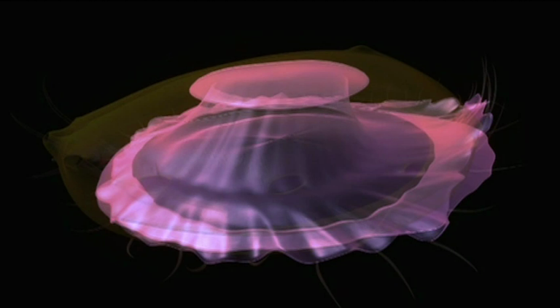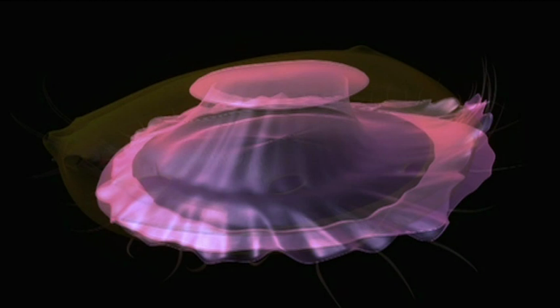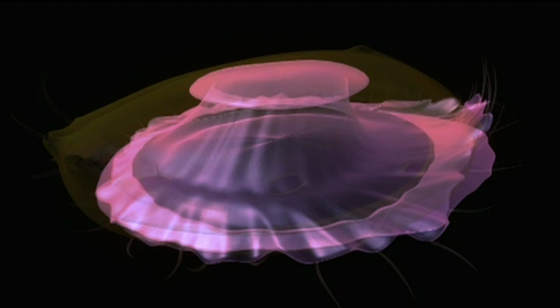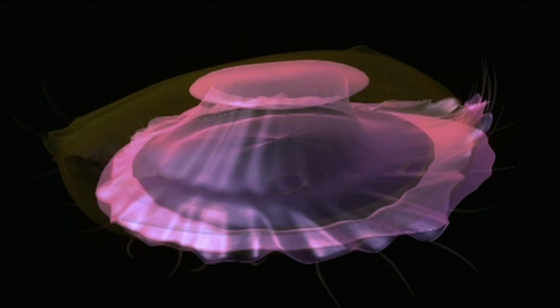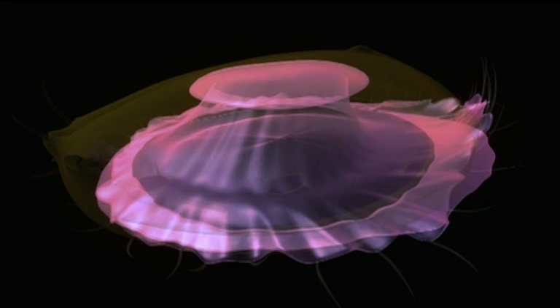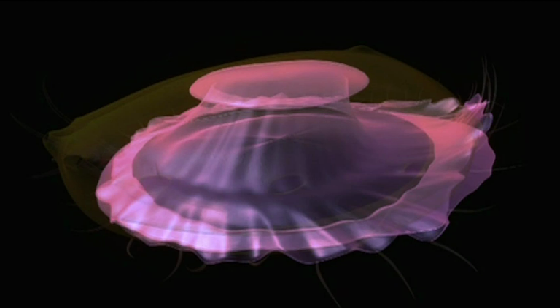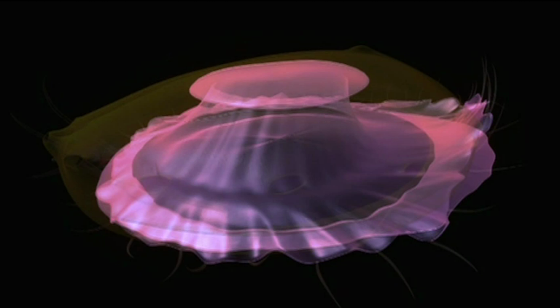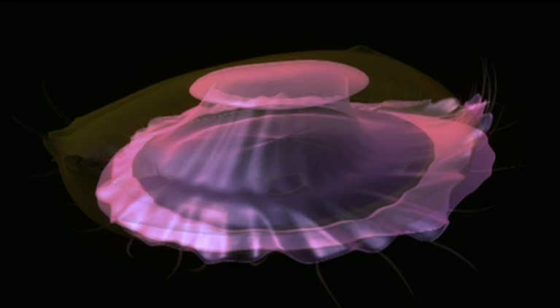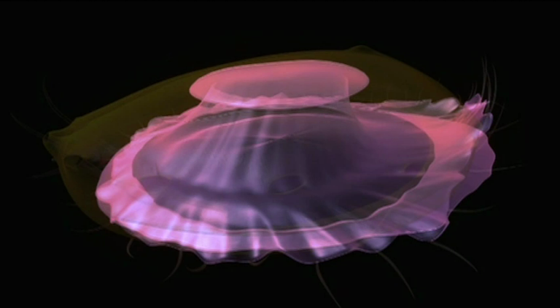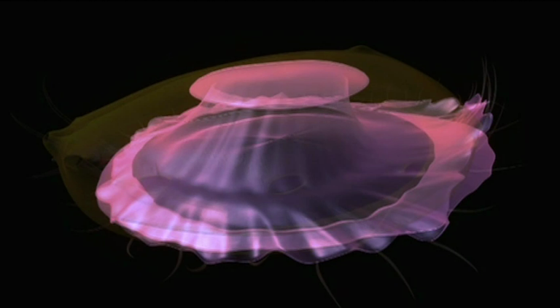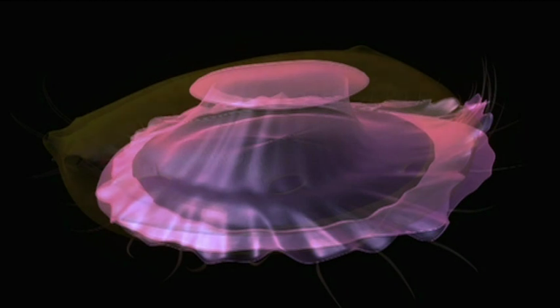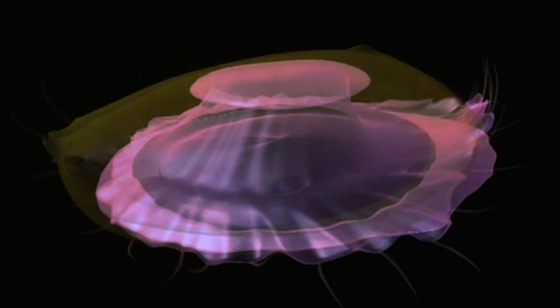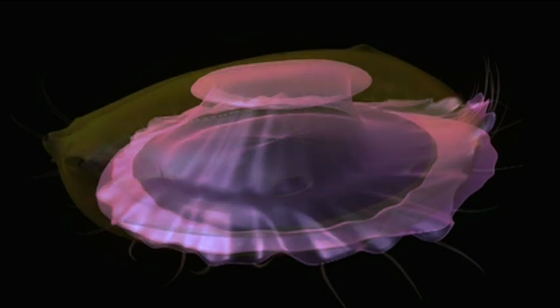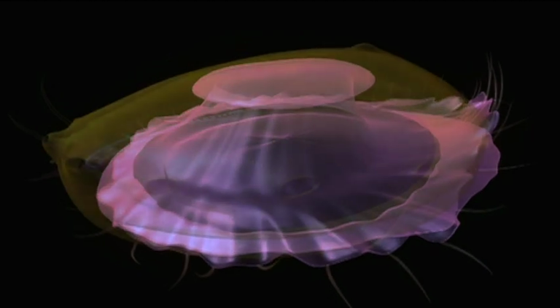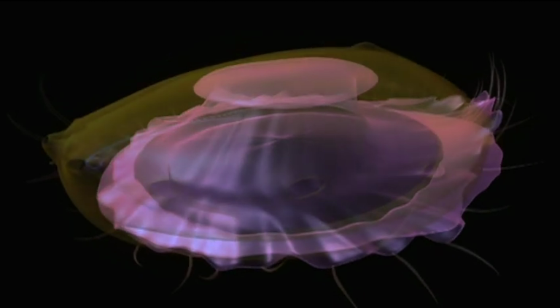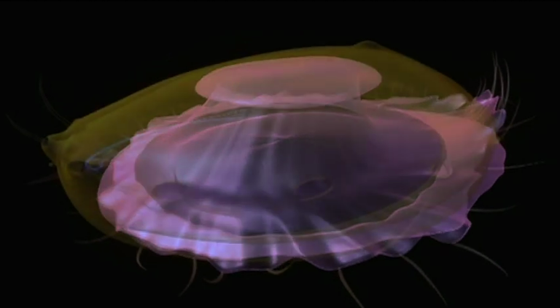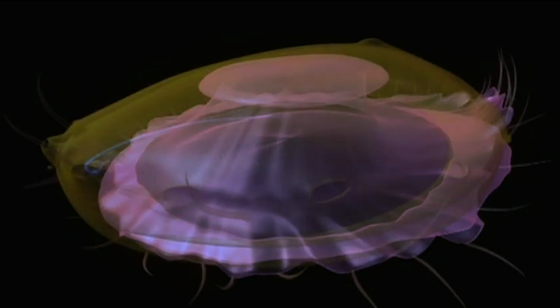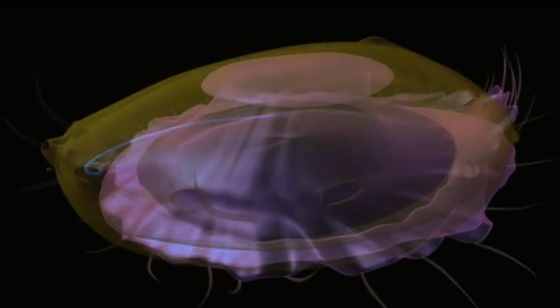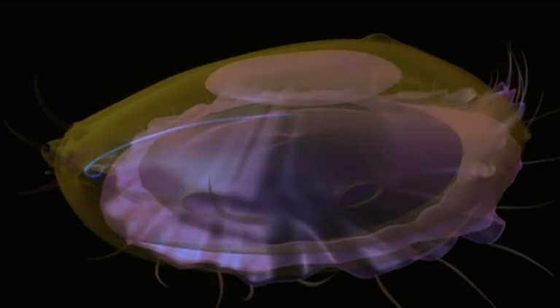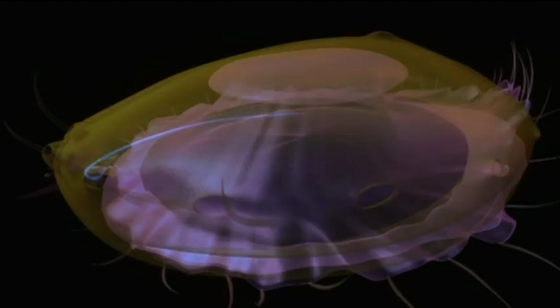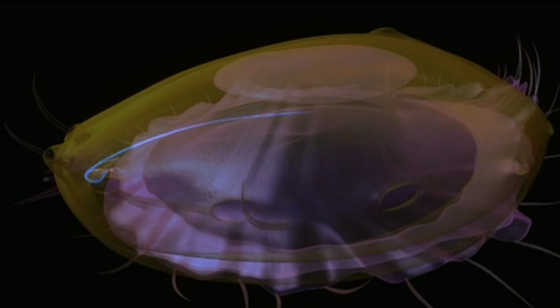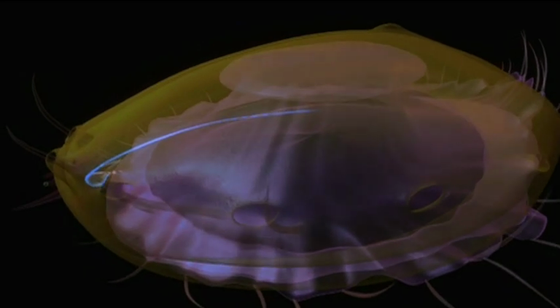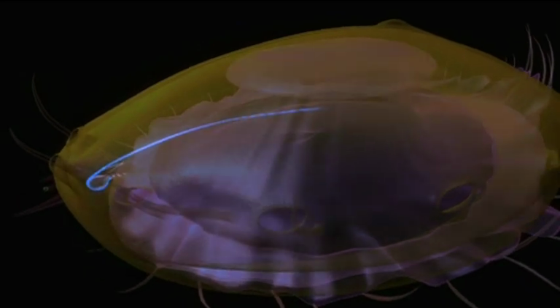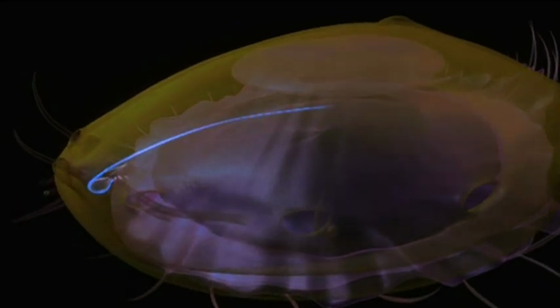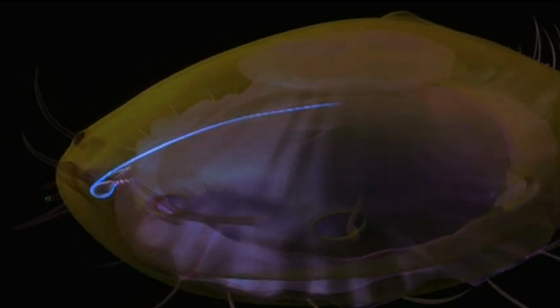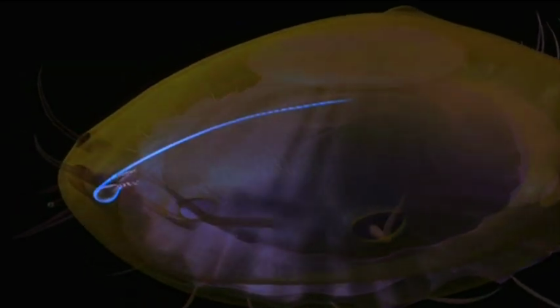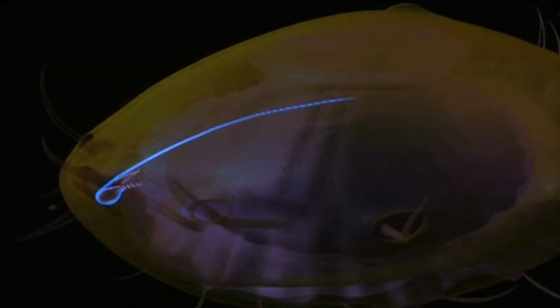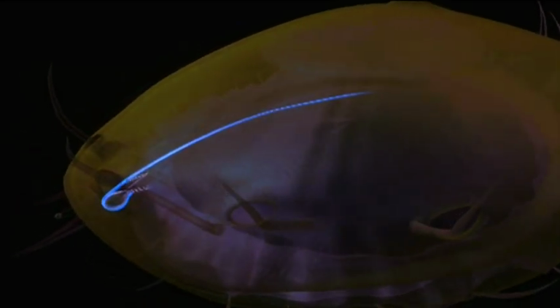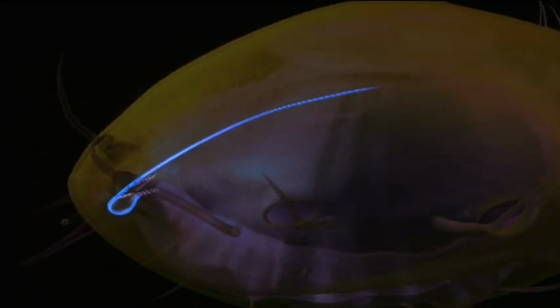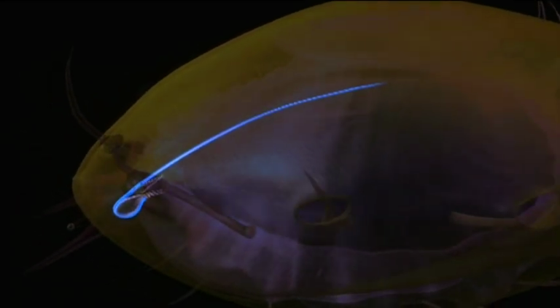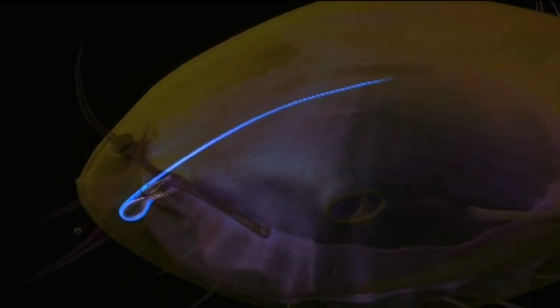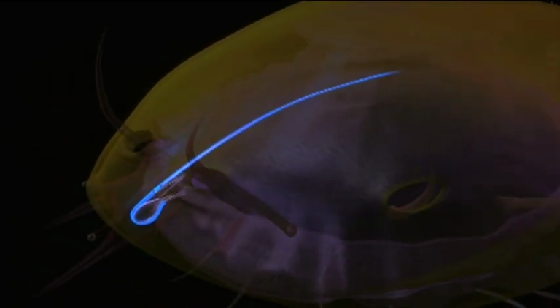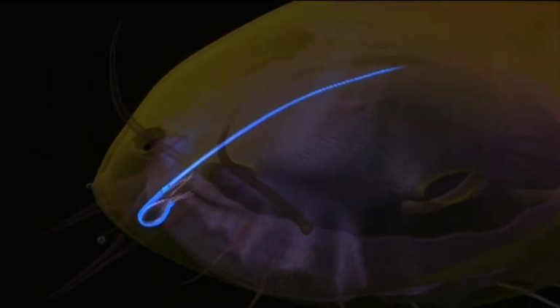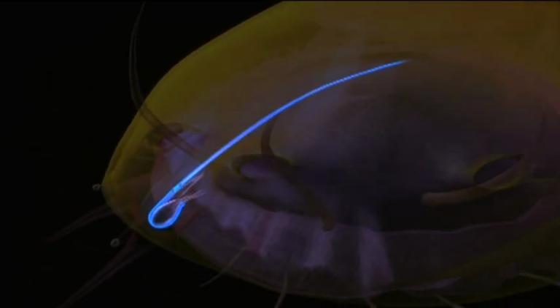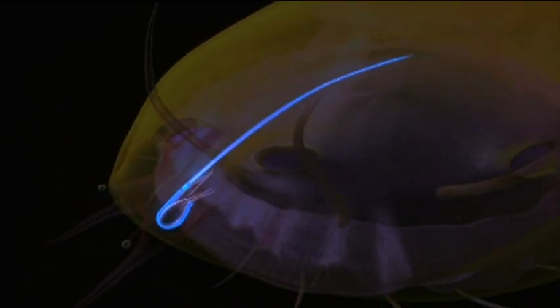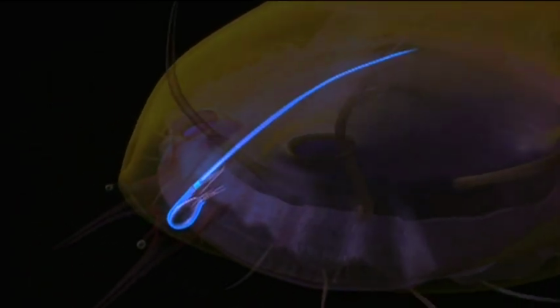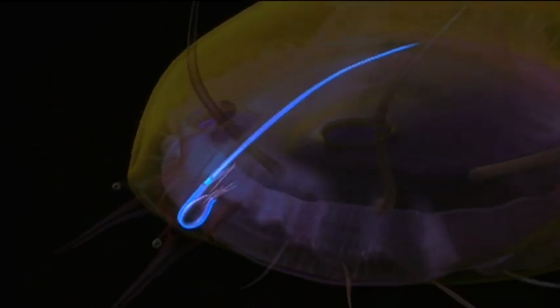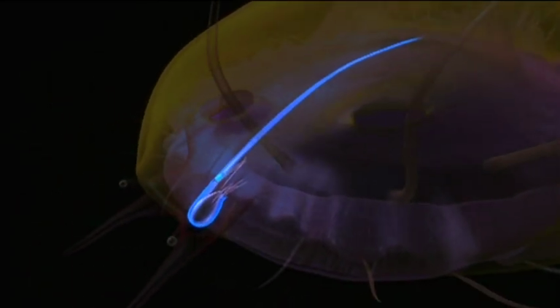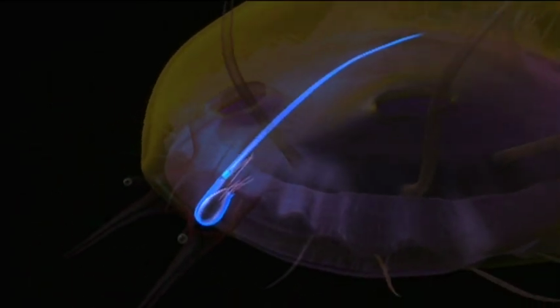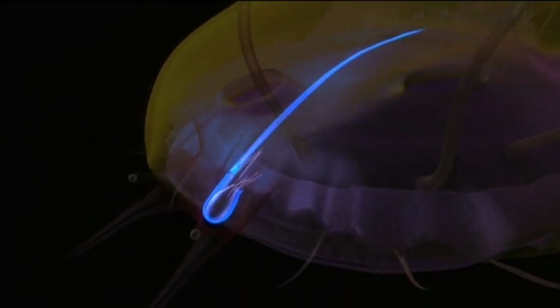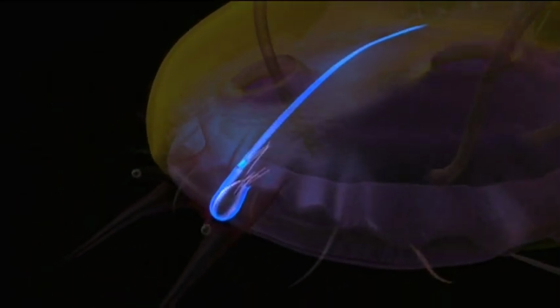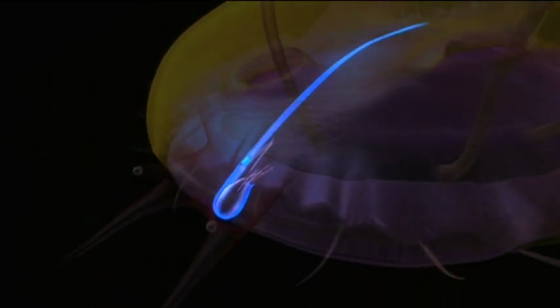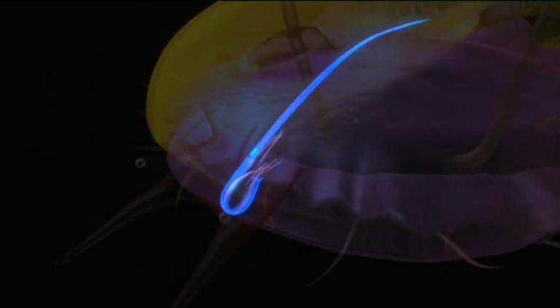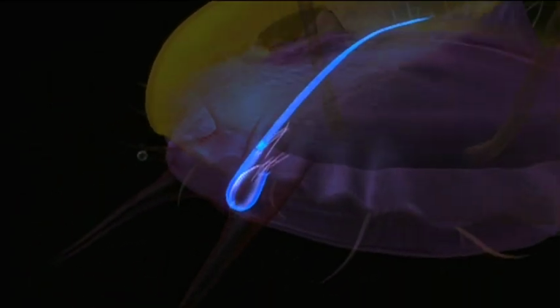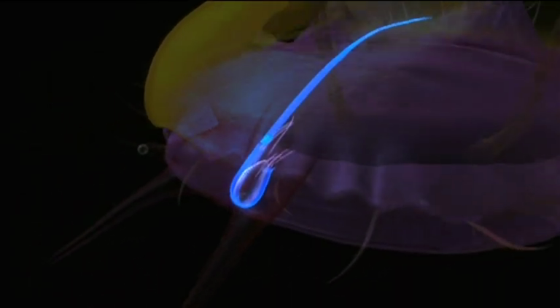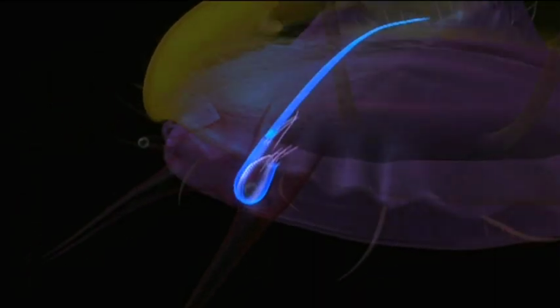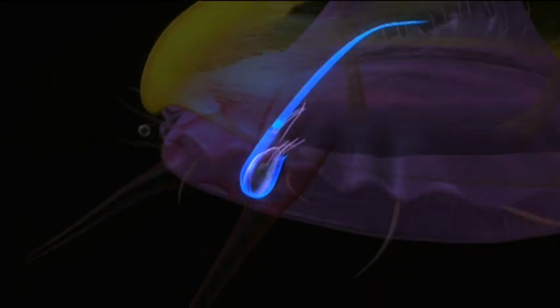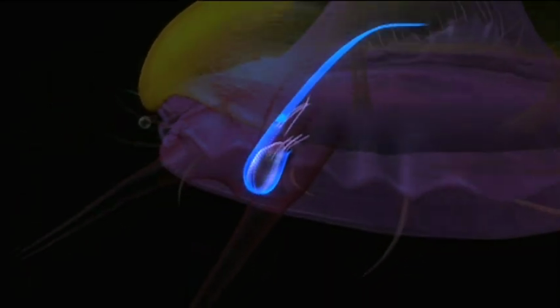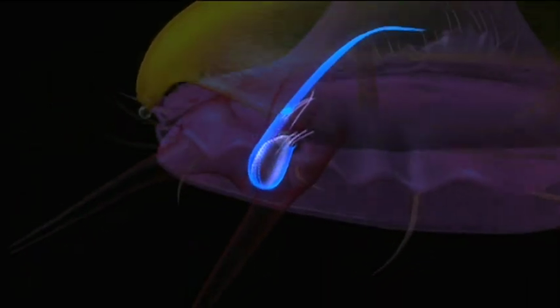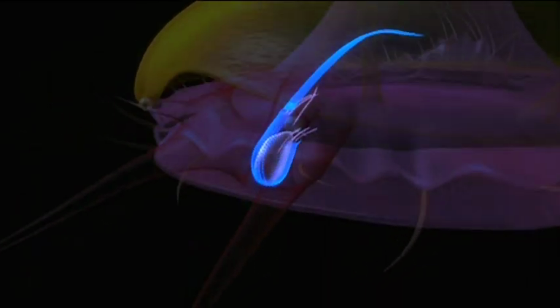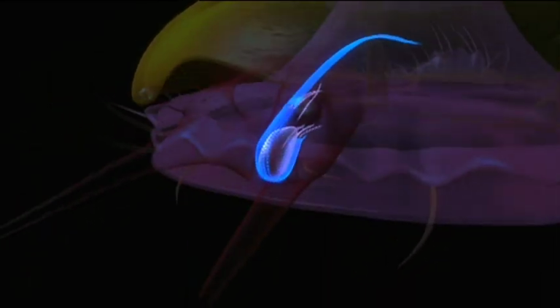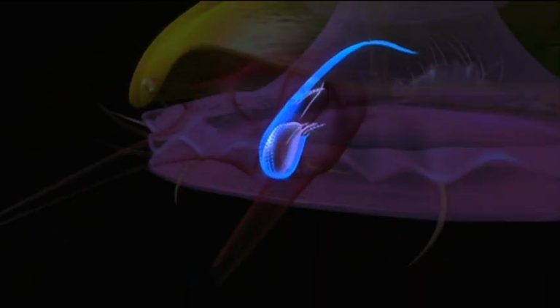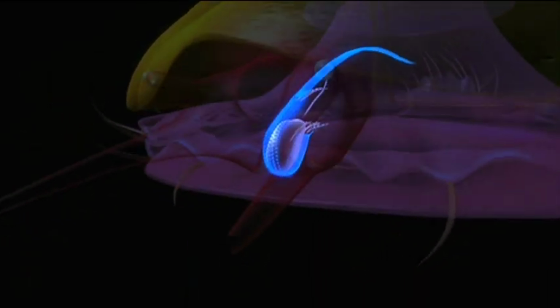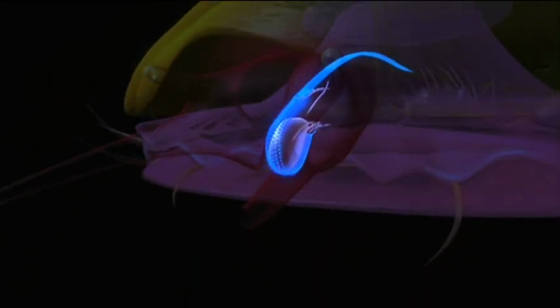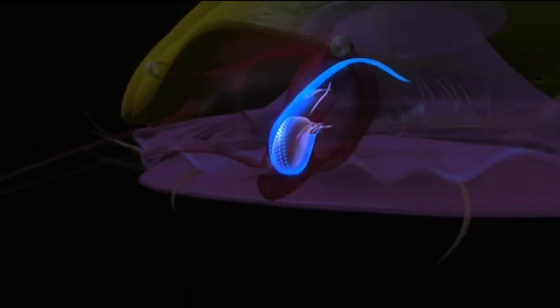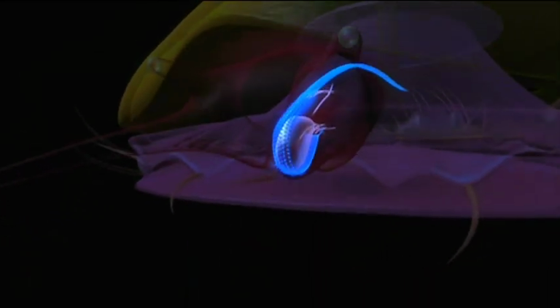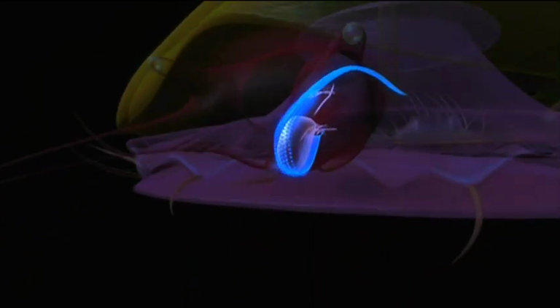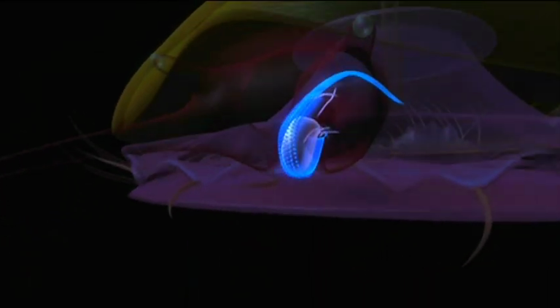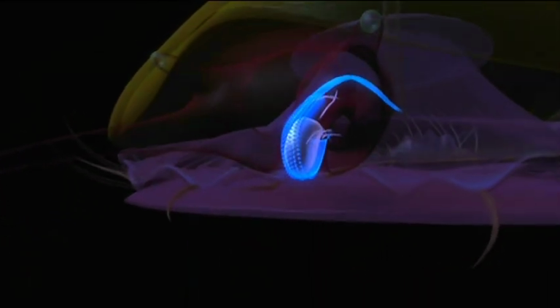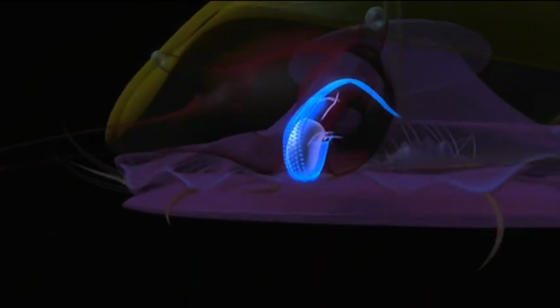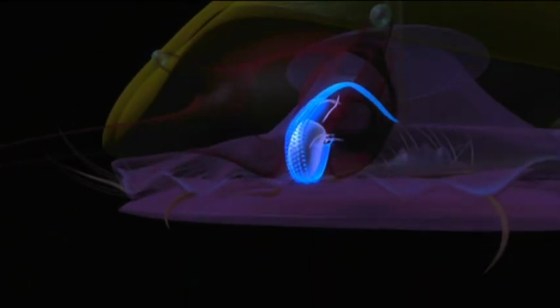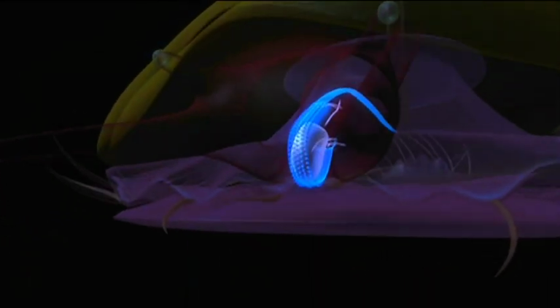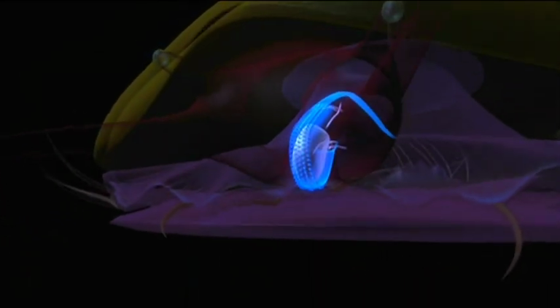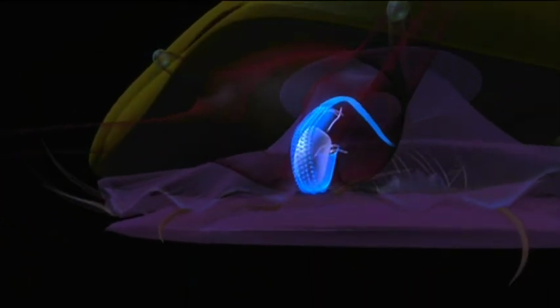When the foot brings them to food, mollusks eat by using a unique rasping tongue called a radula.